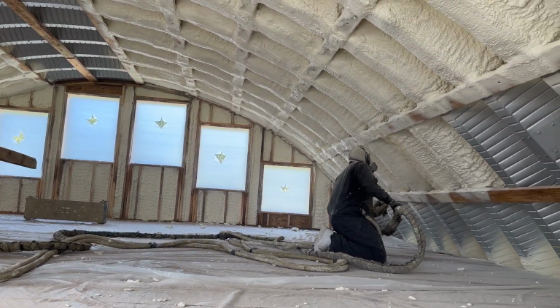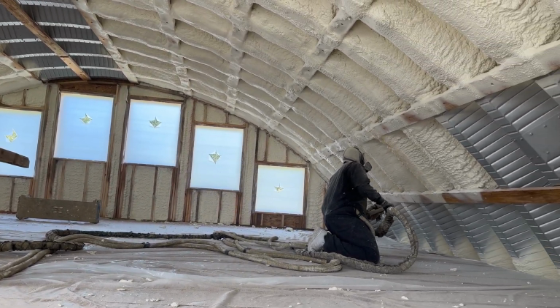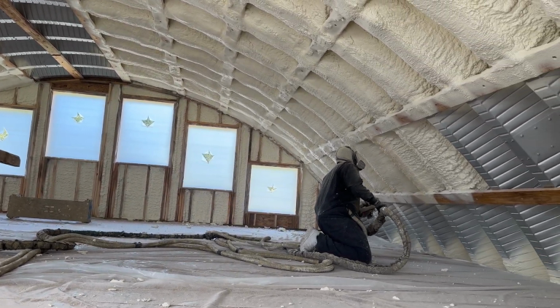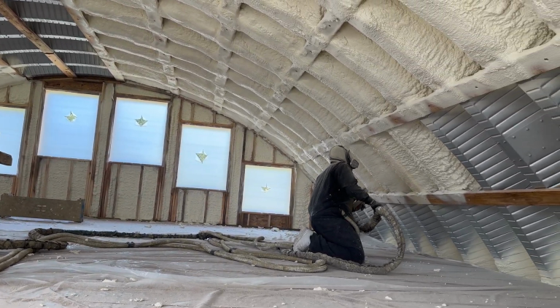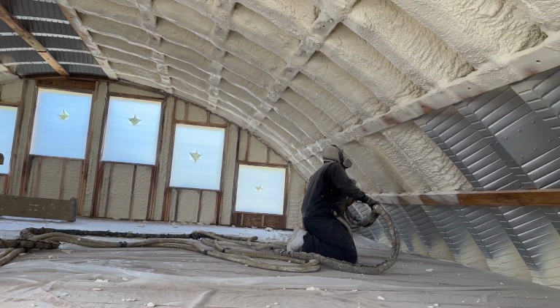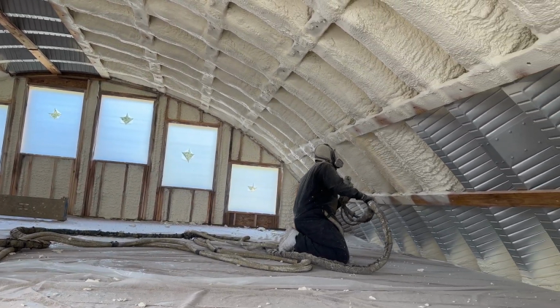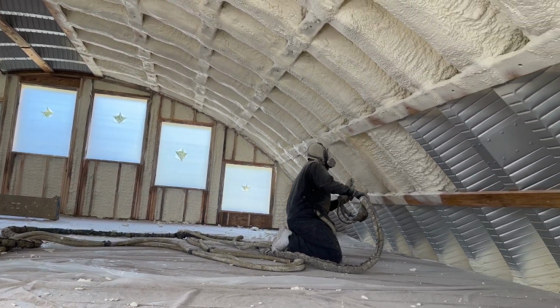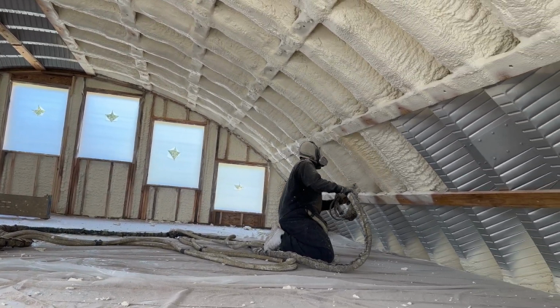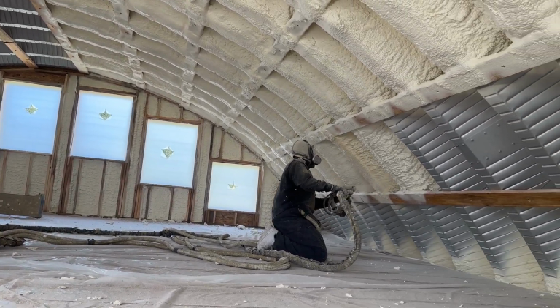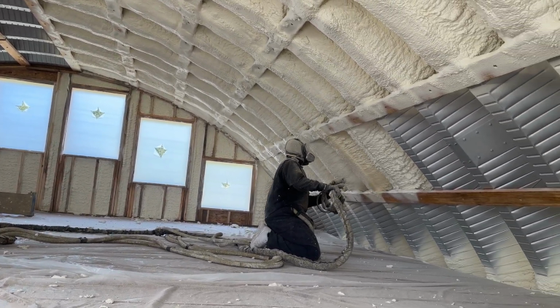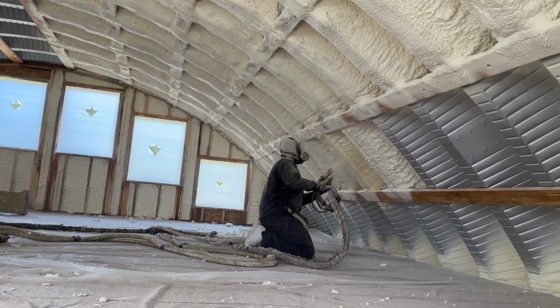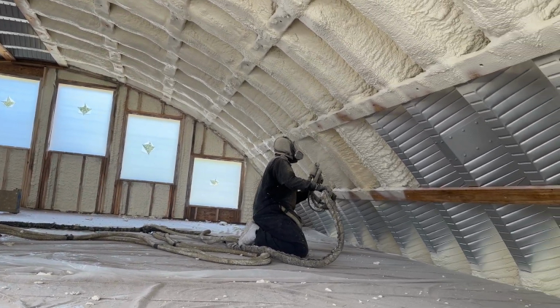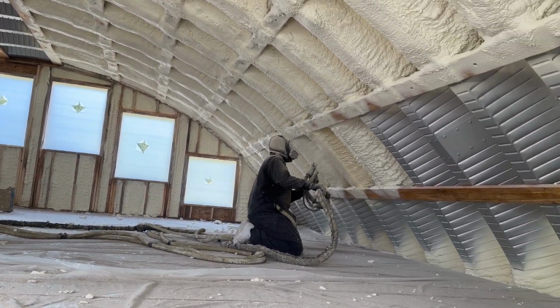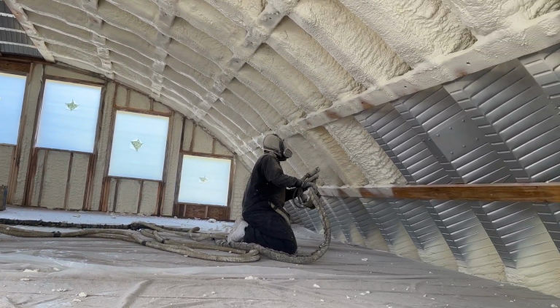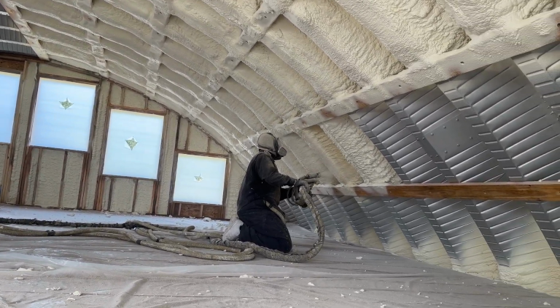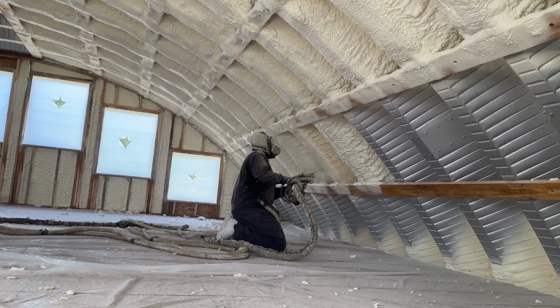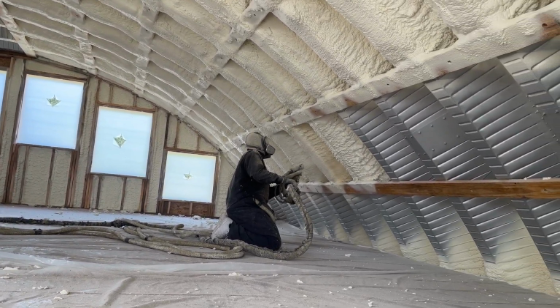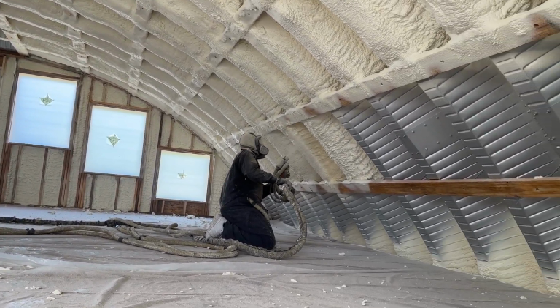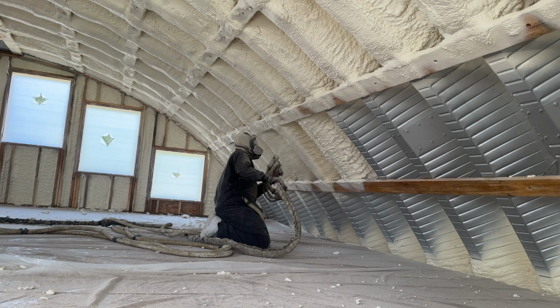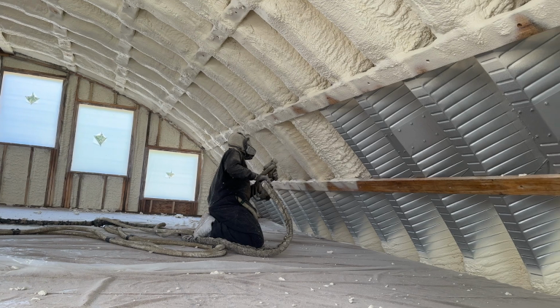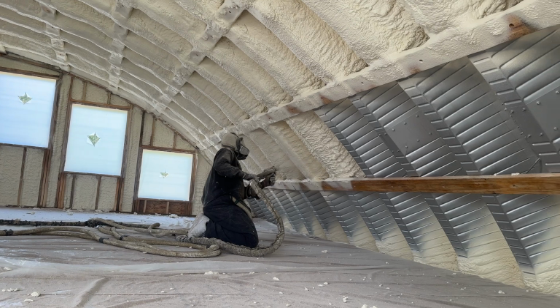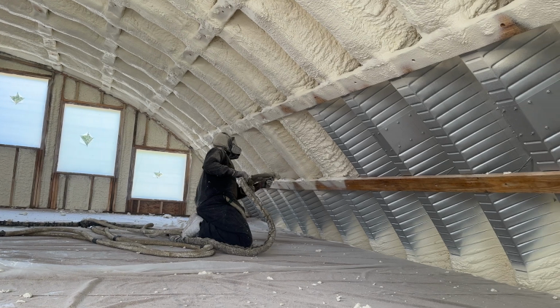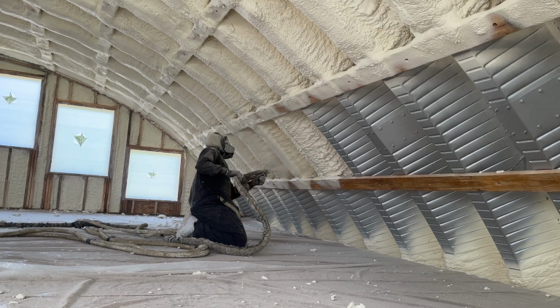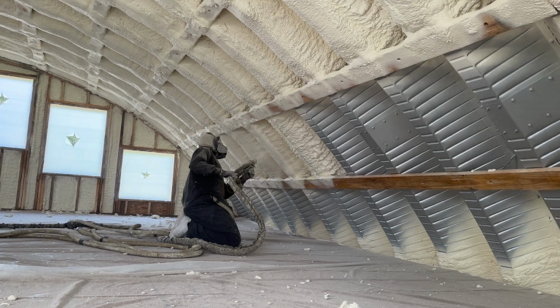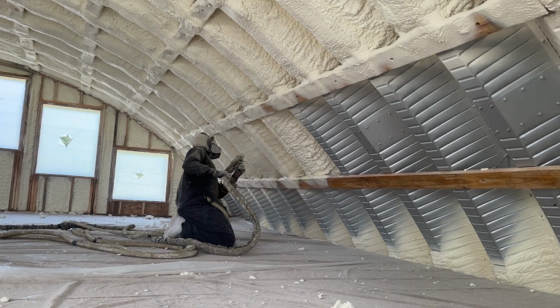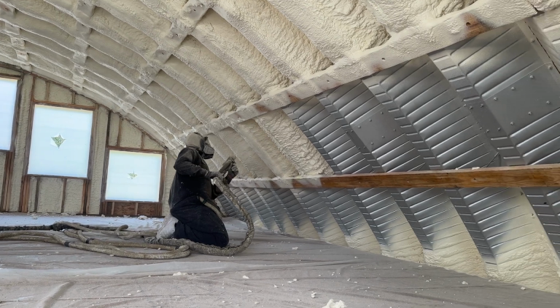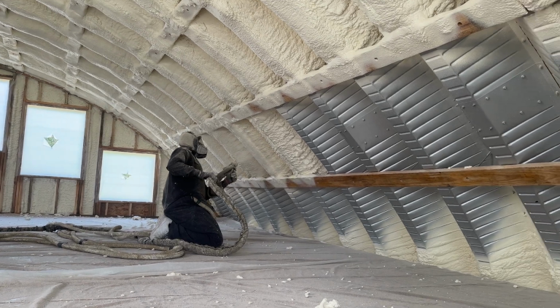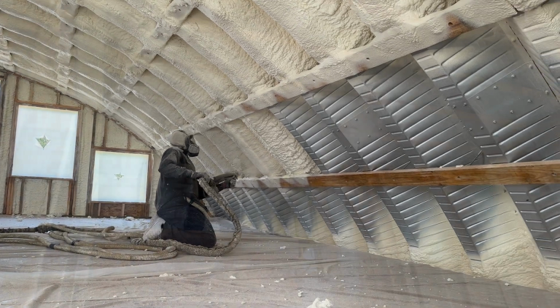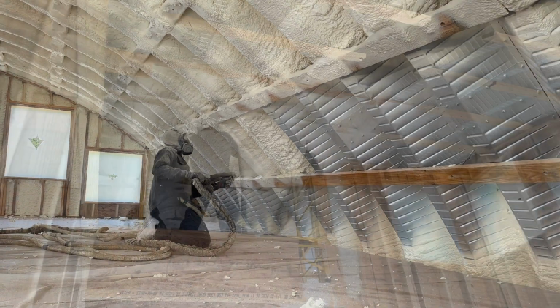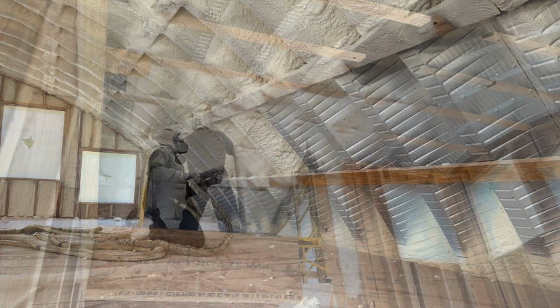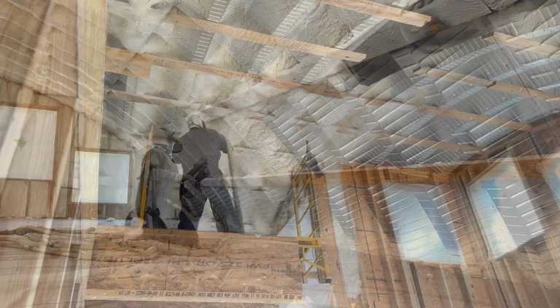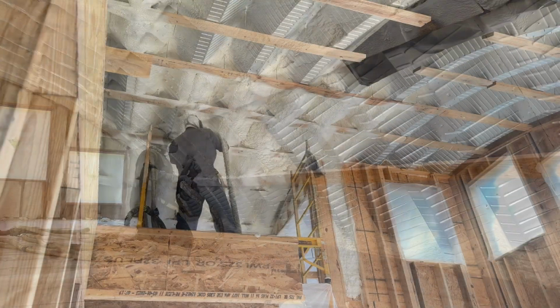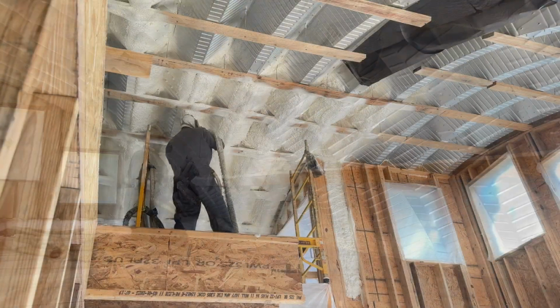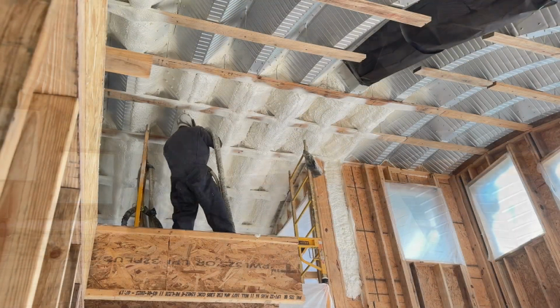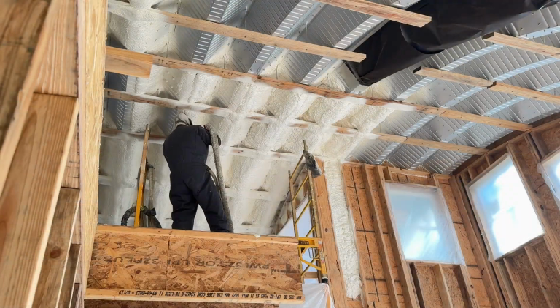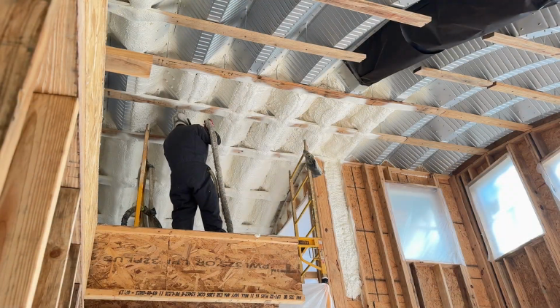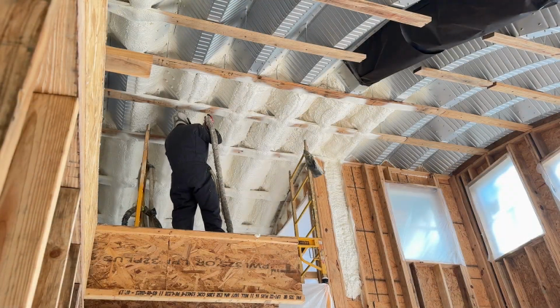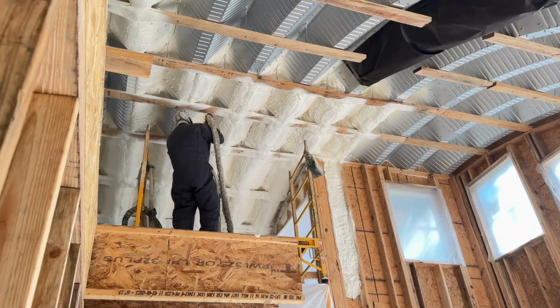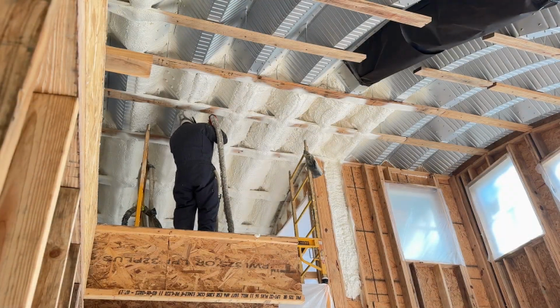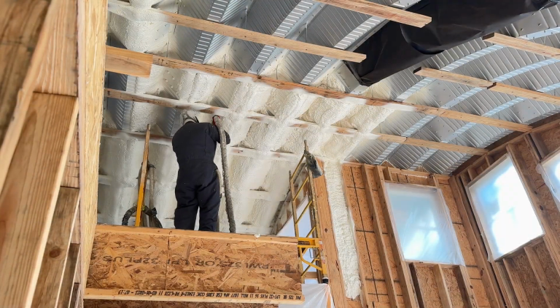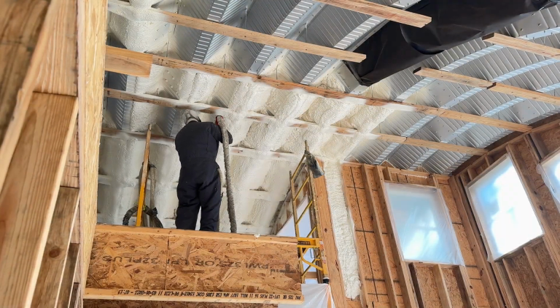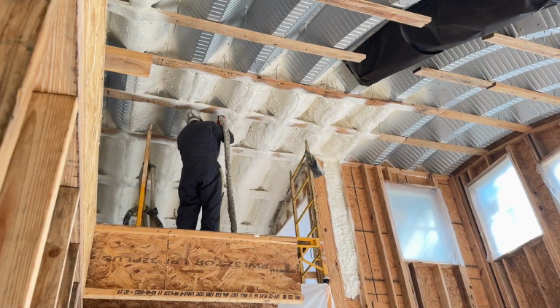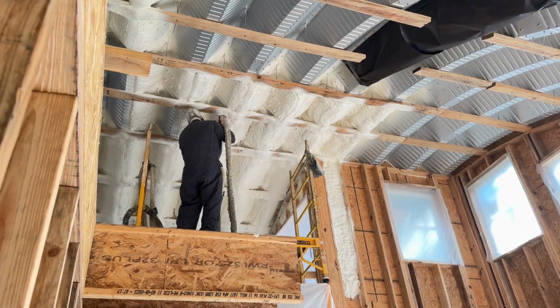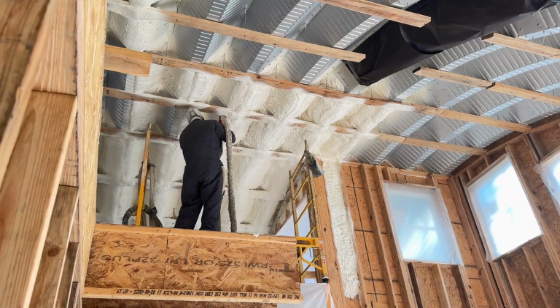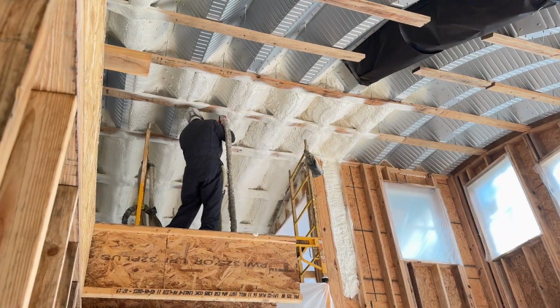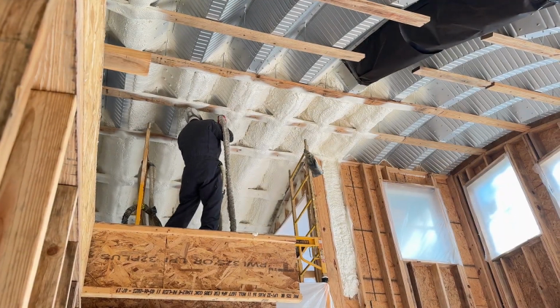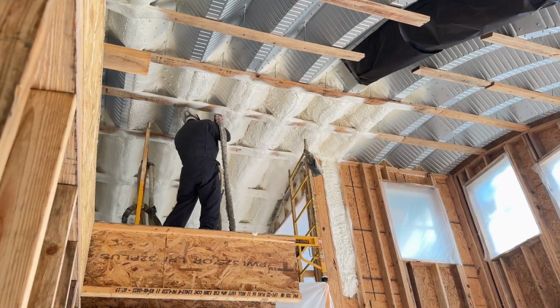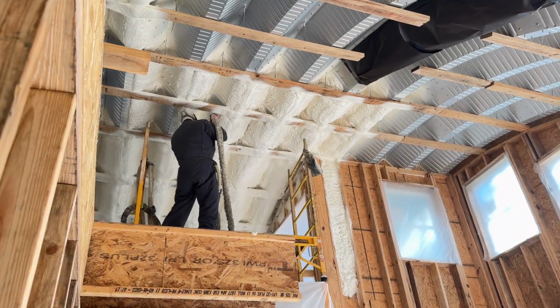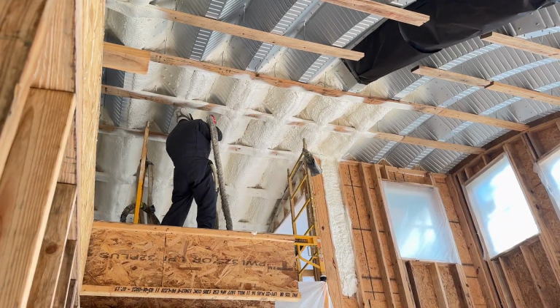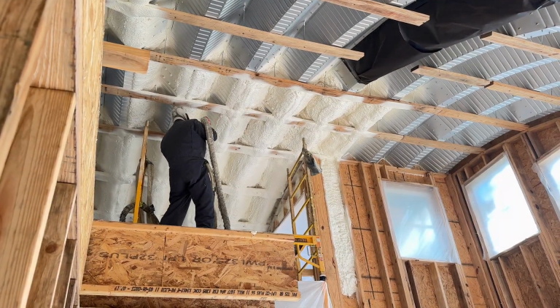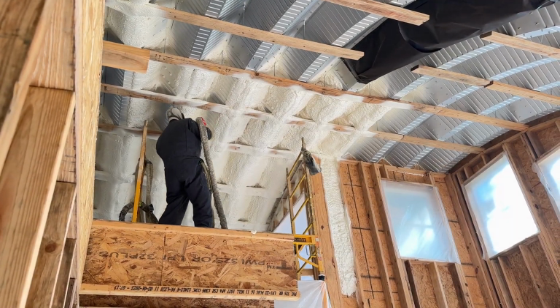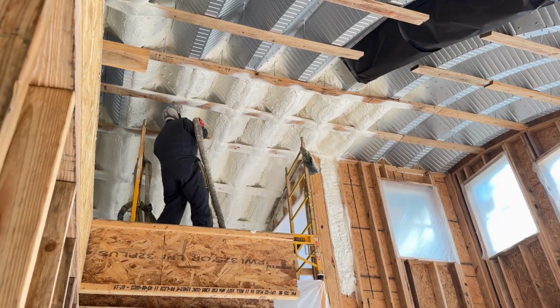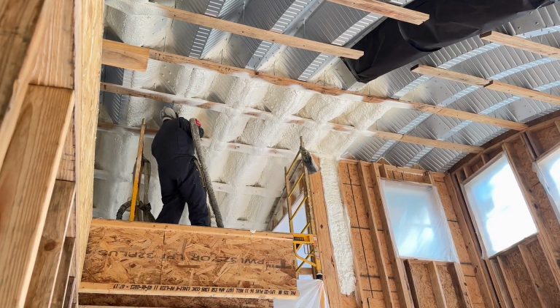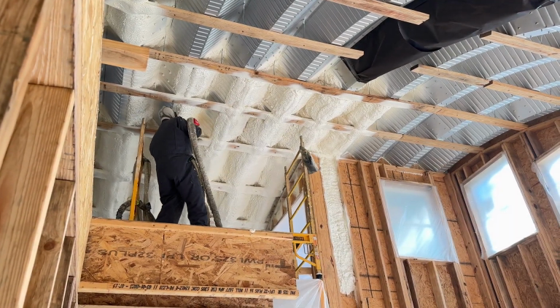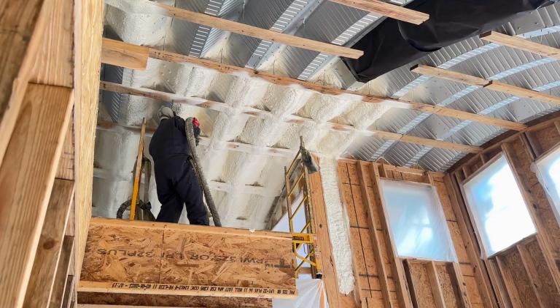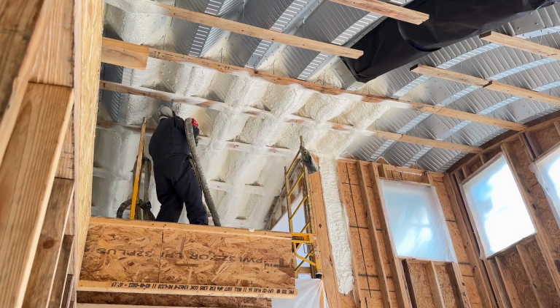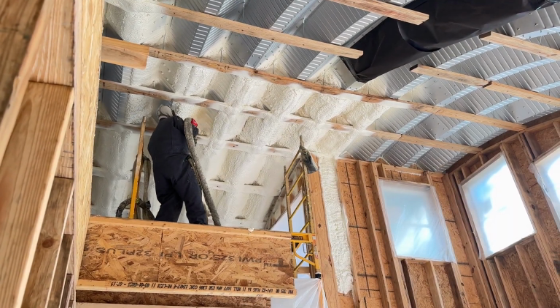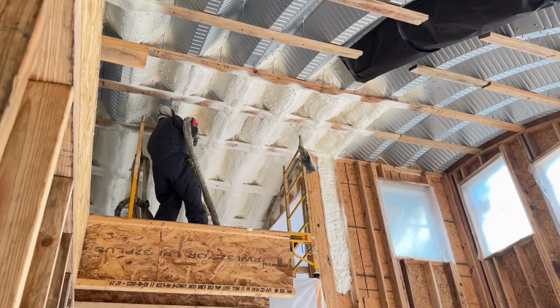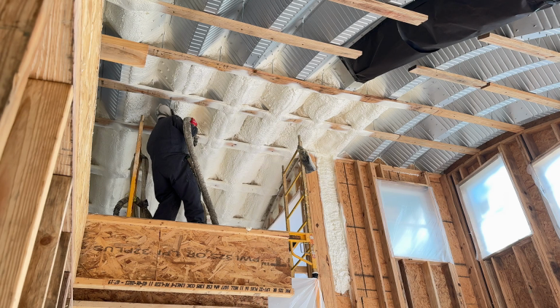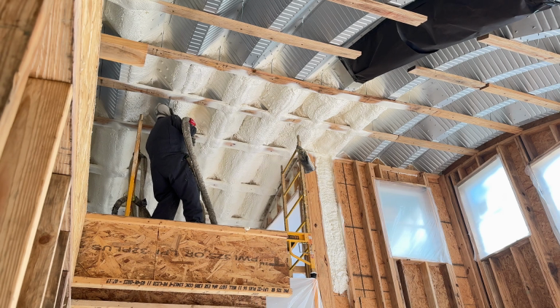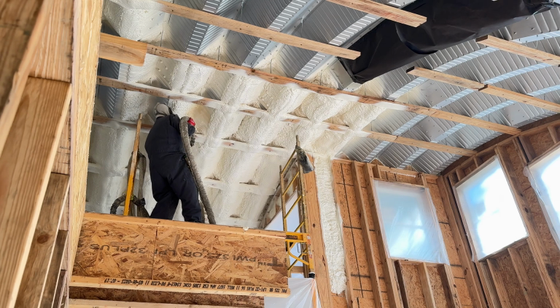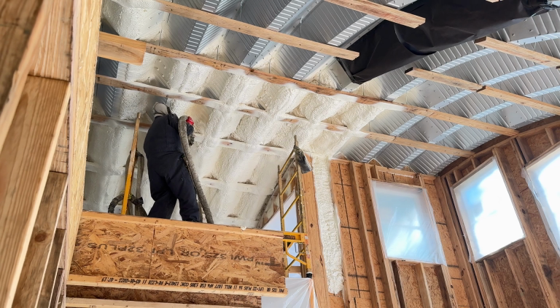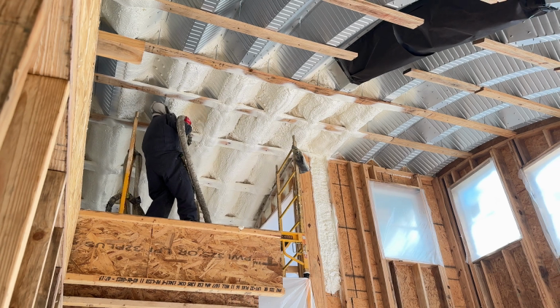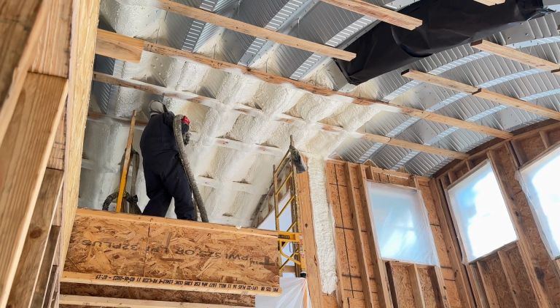In addition to protecting your health, preventing moisture ingress helps safeguard your home's structural integrity by mitigating the risk of rot and decay in your wooden components.